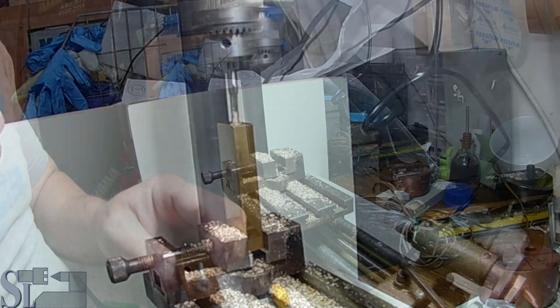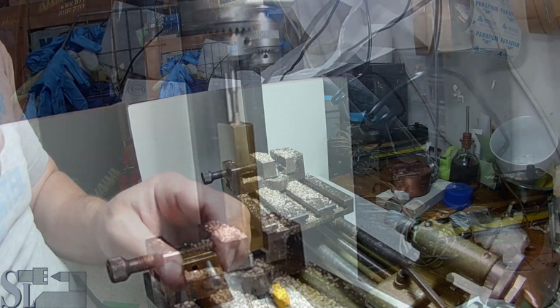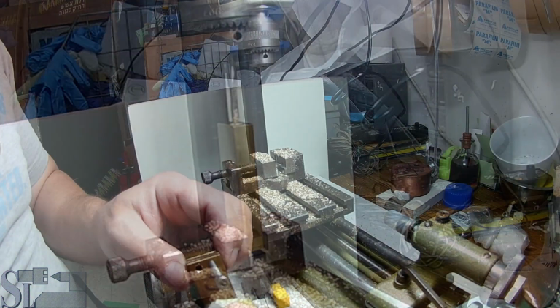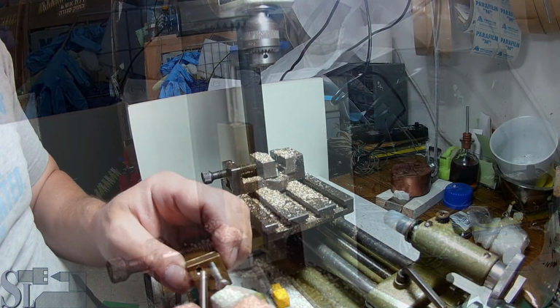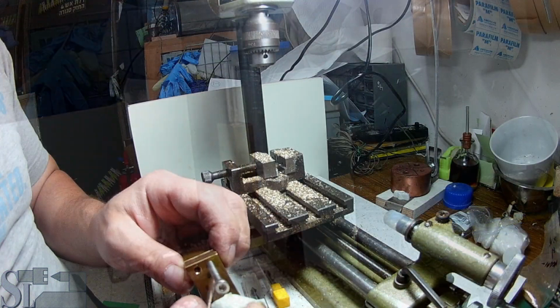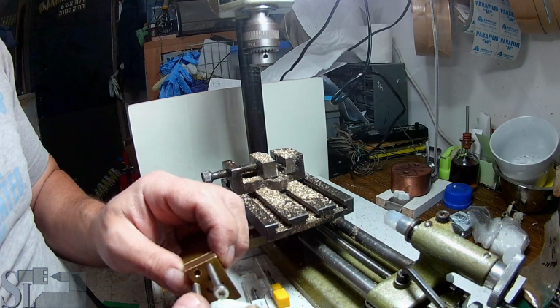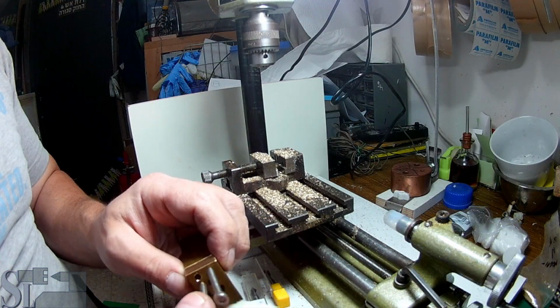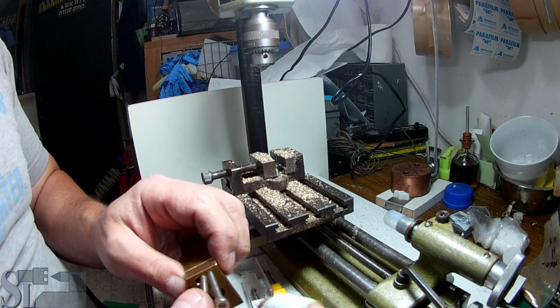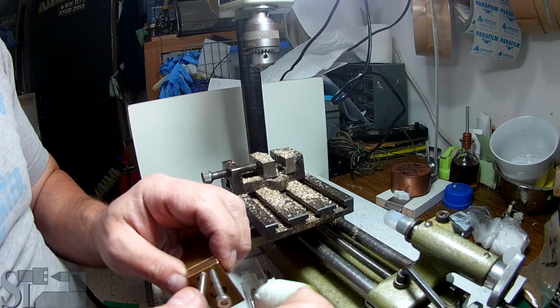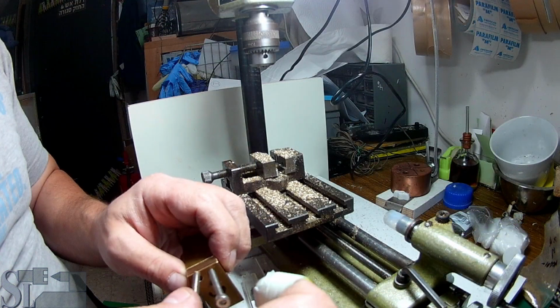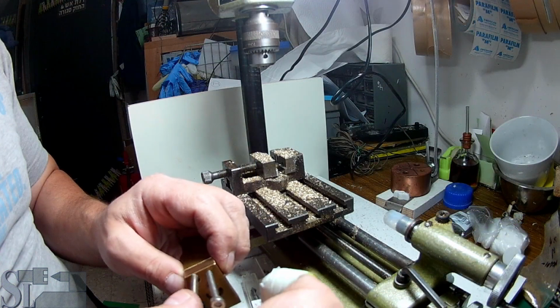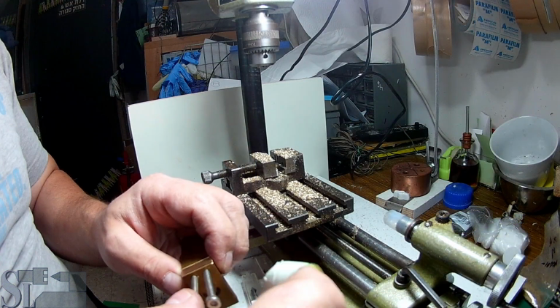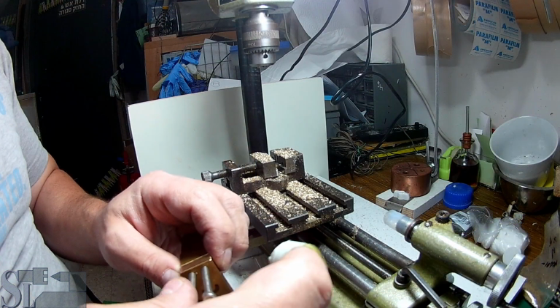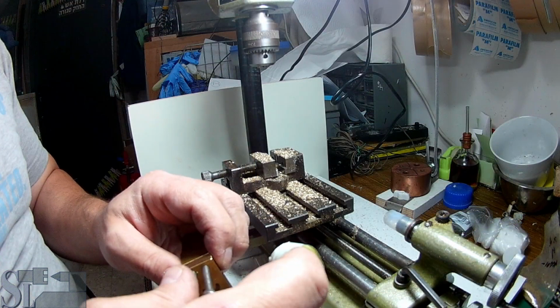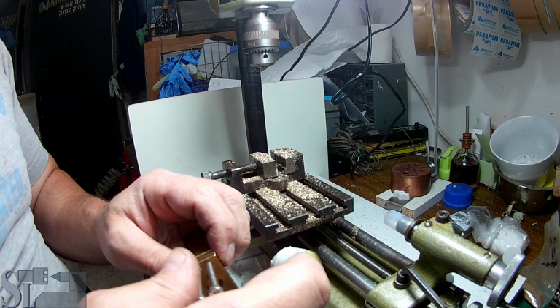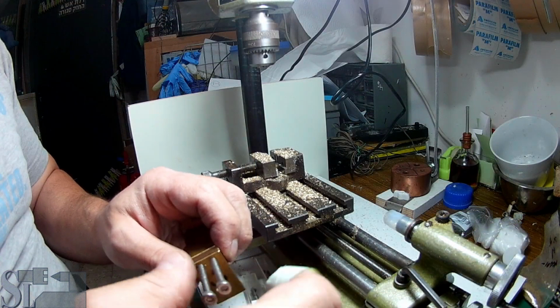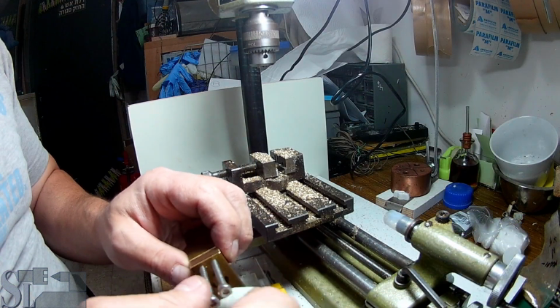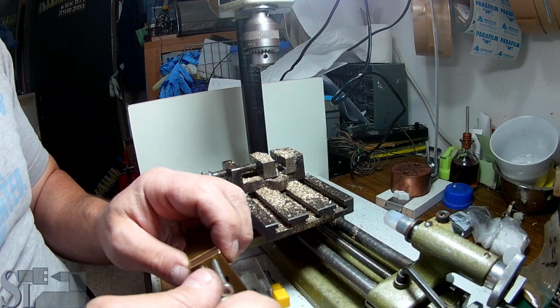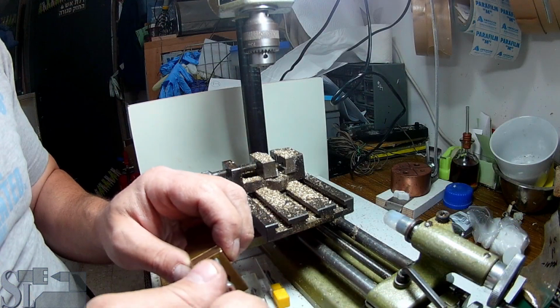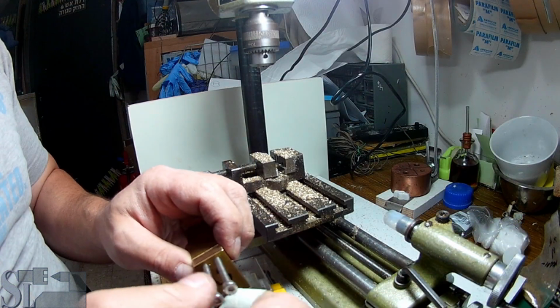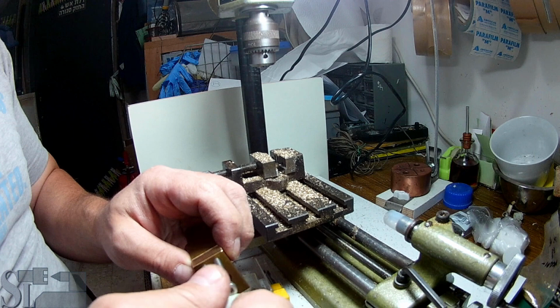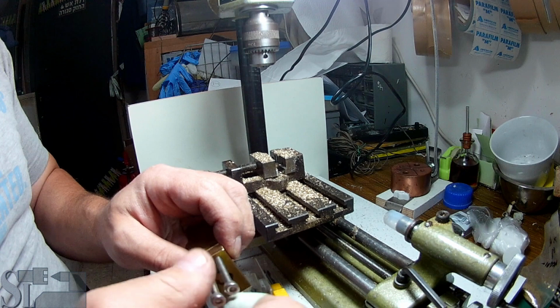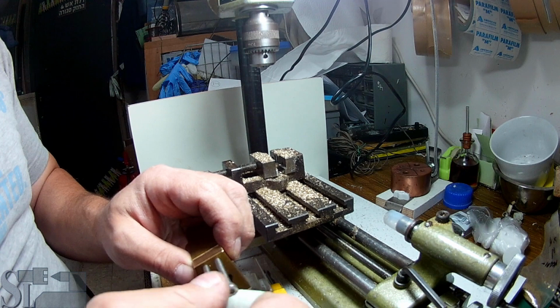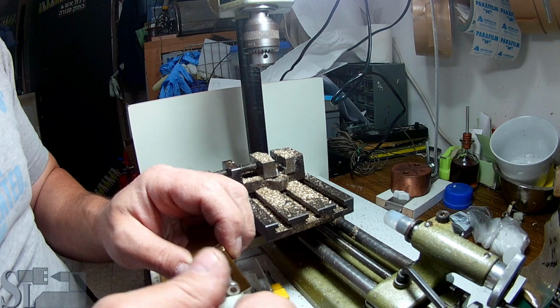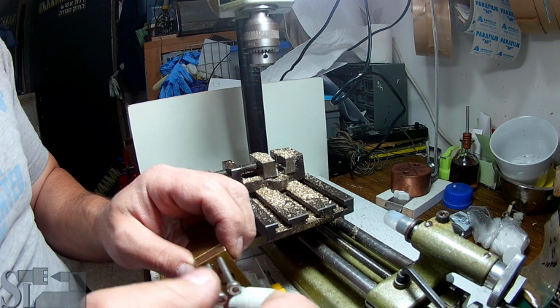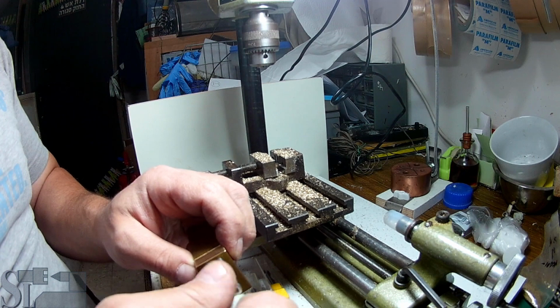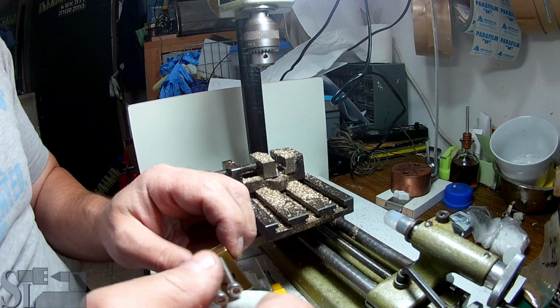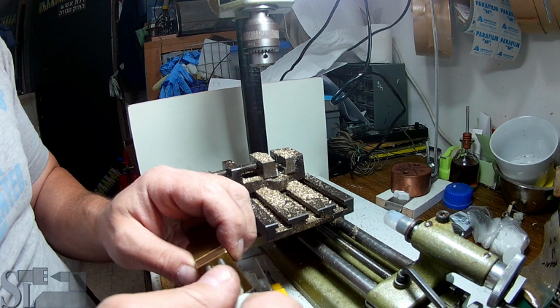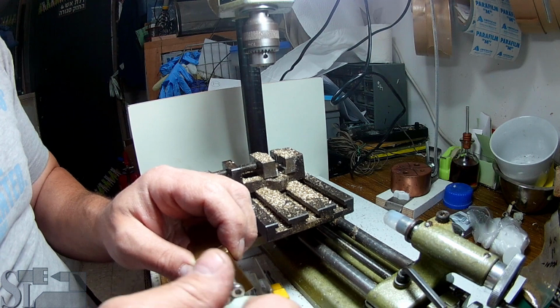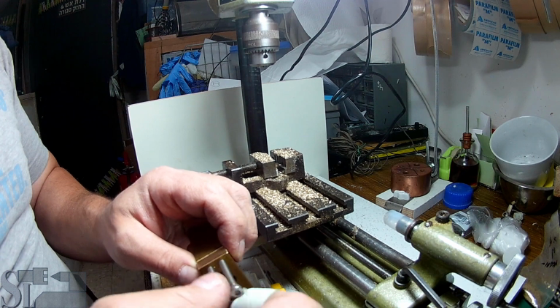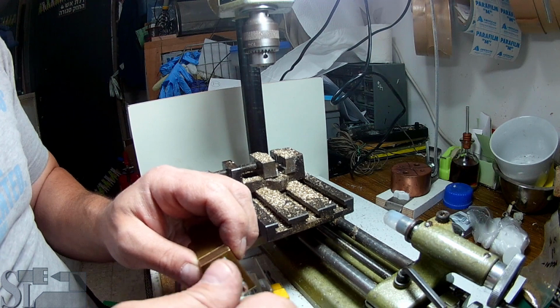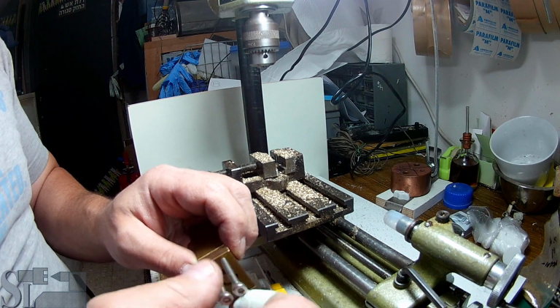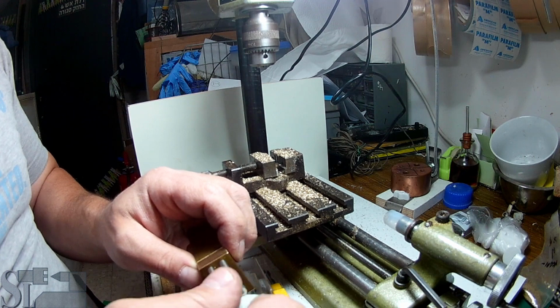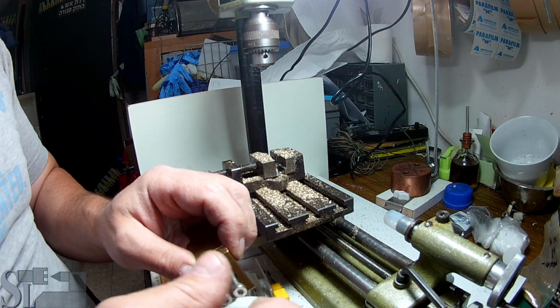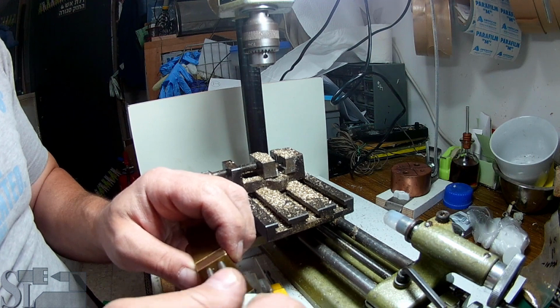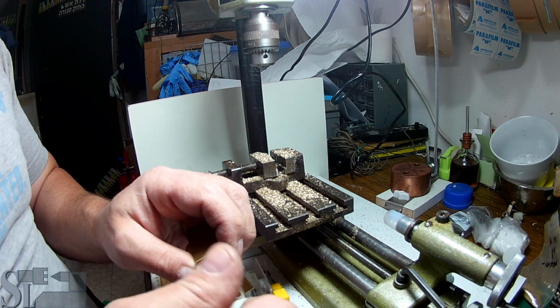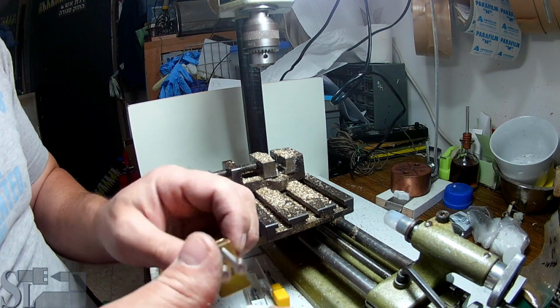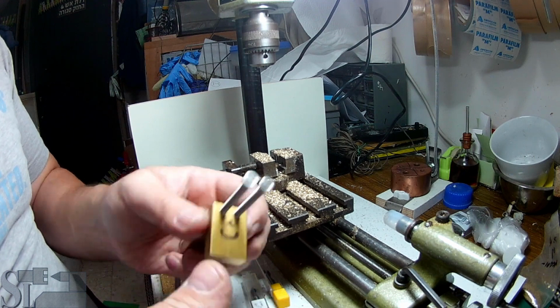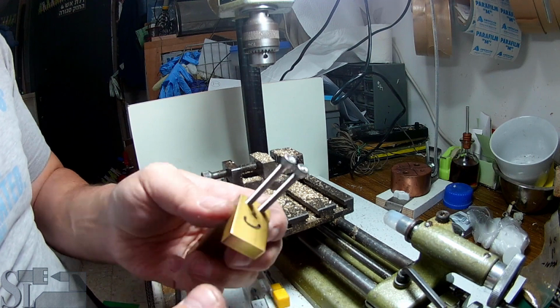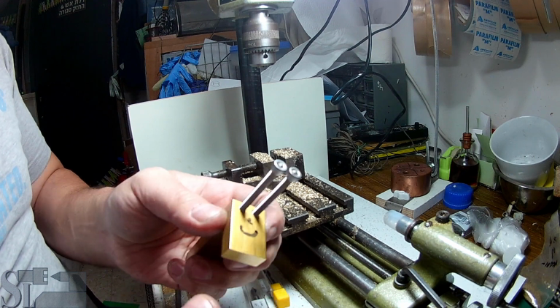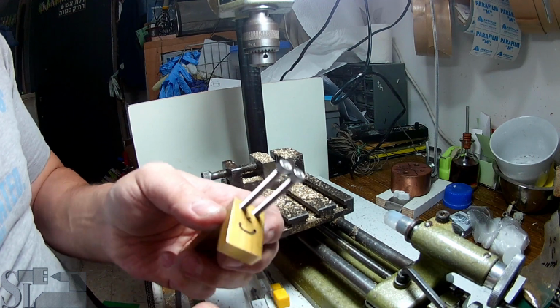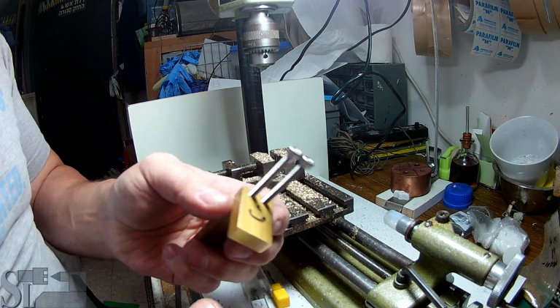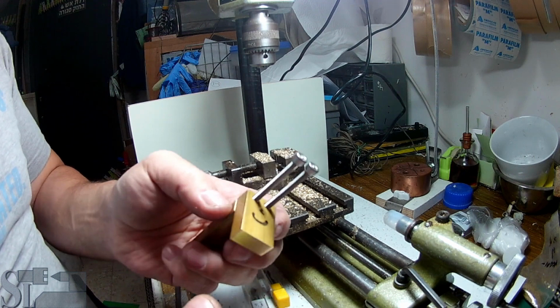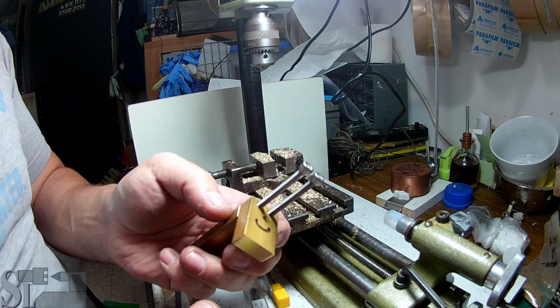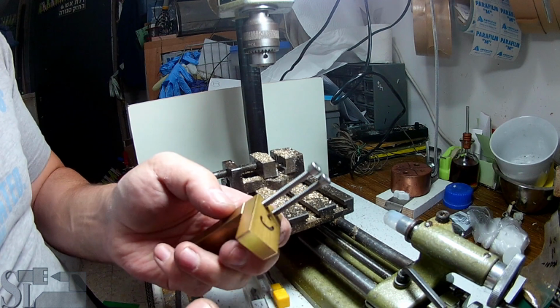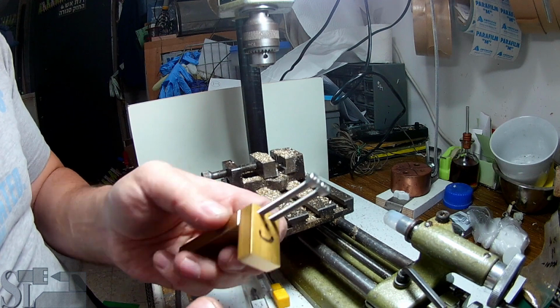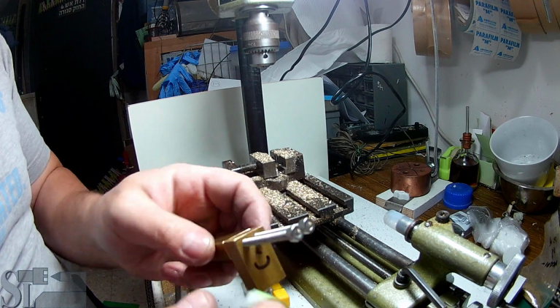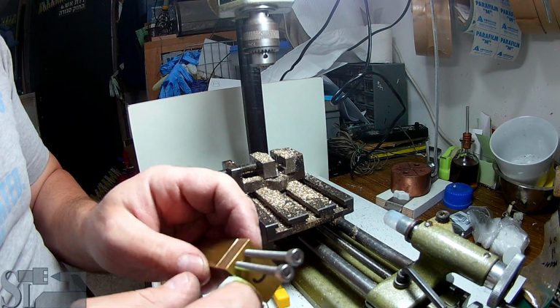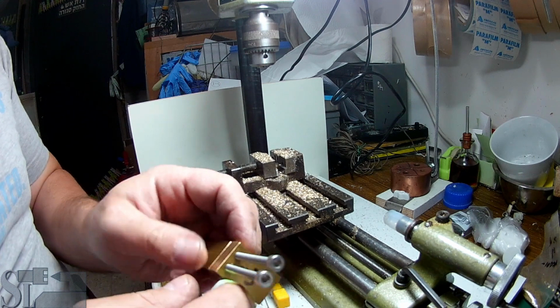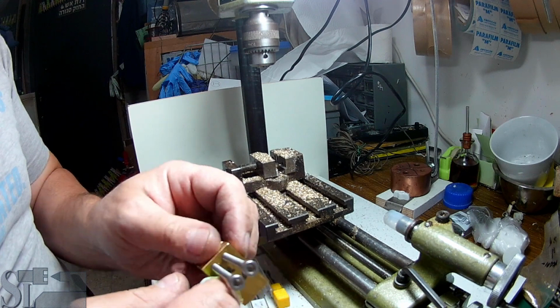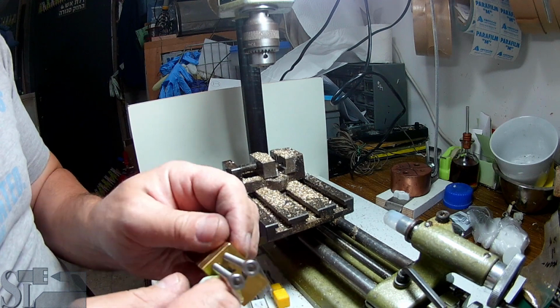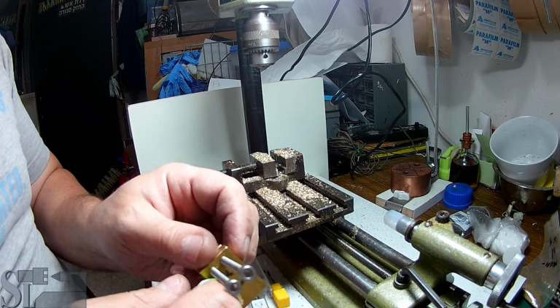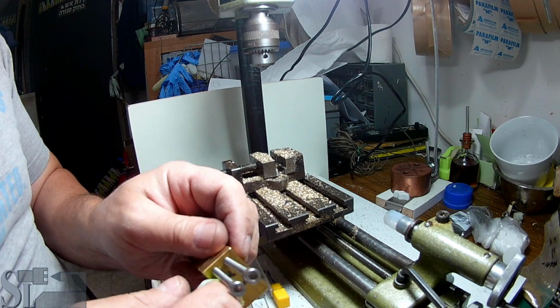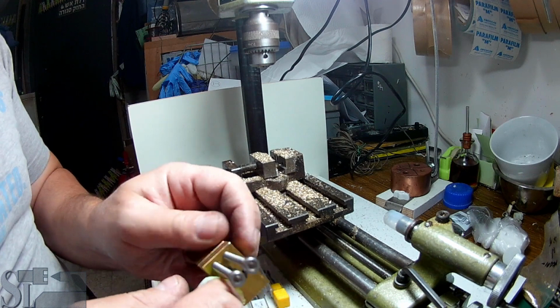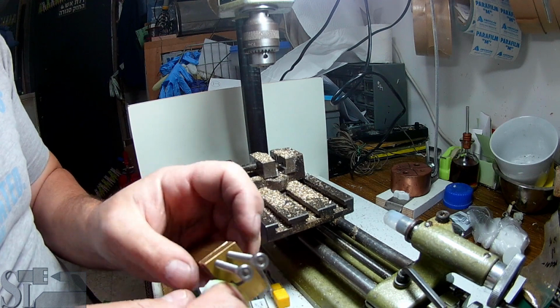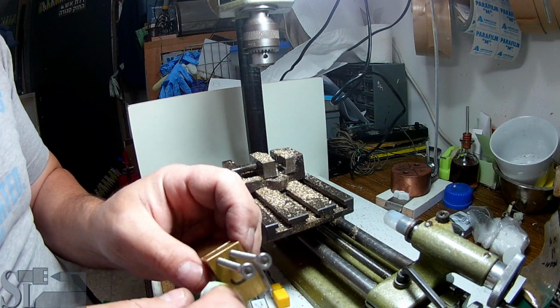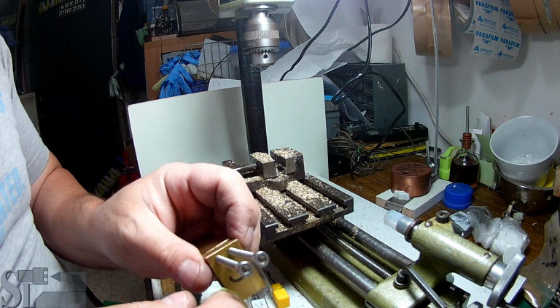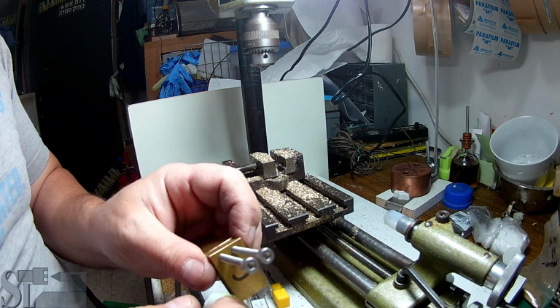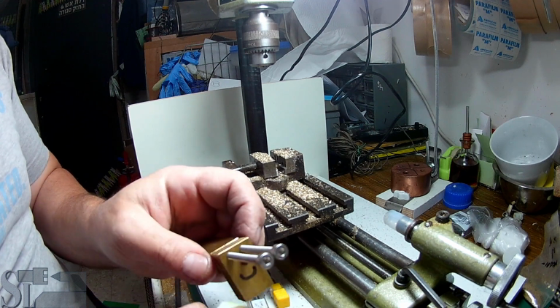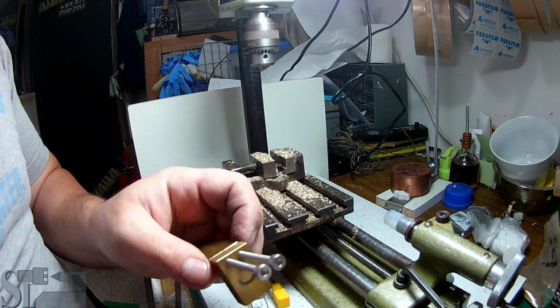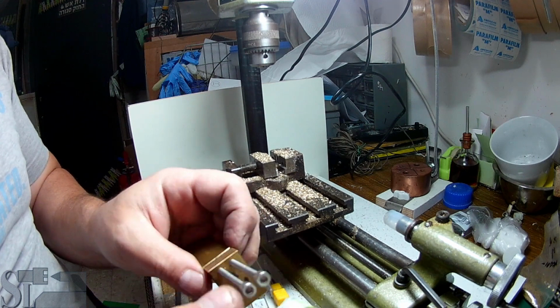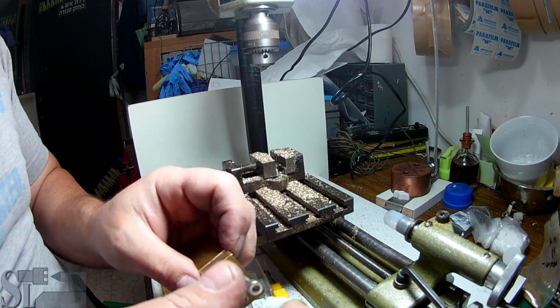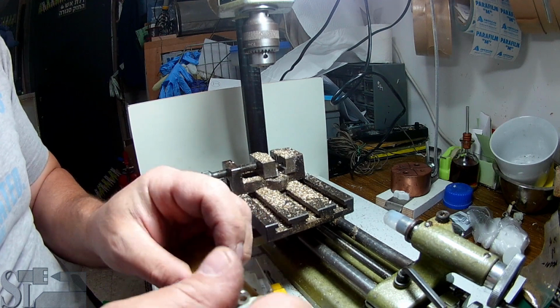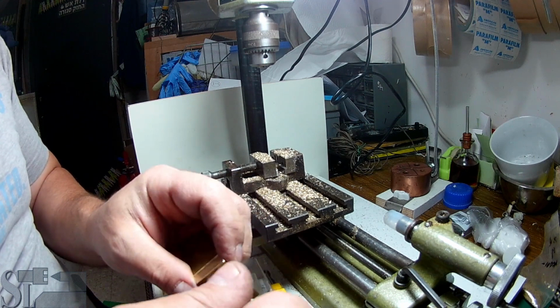If they fit - and yeah, they do. It's a really nice fit.